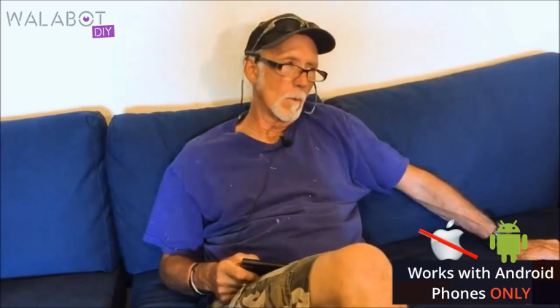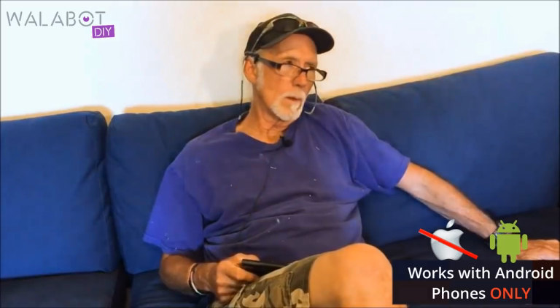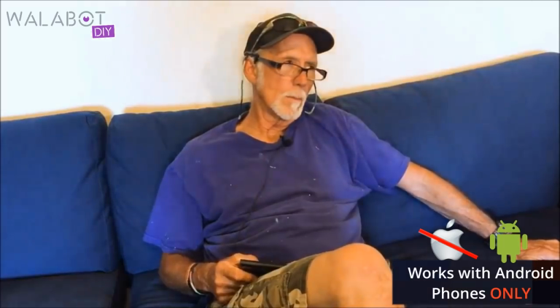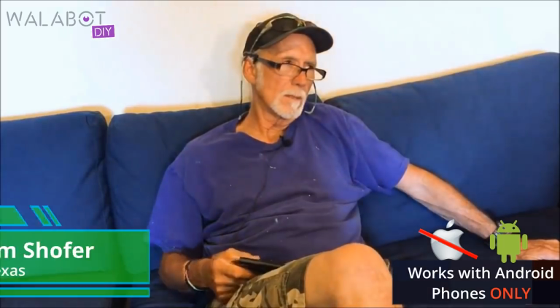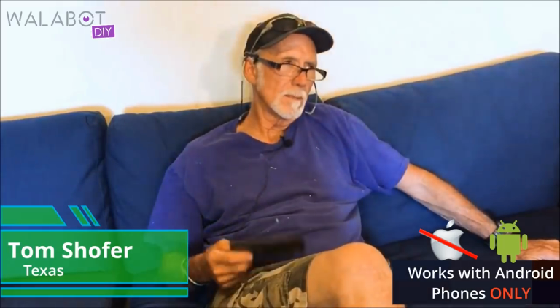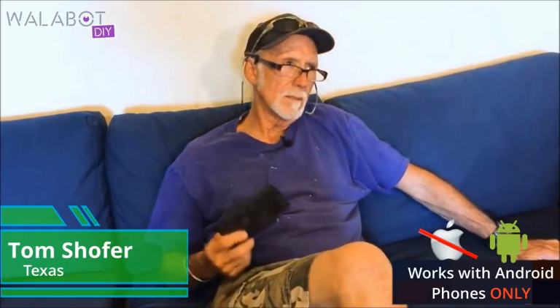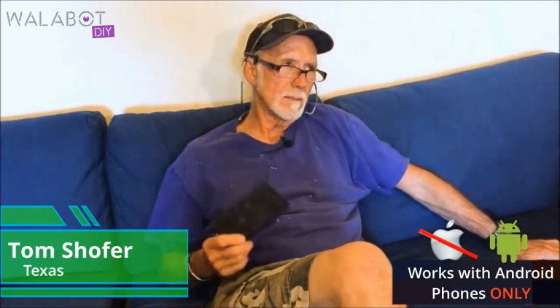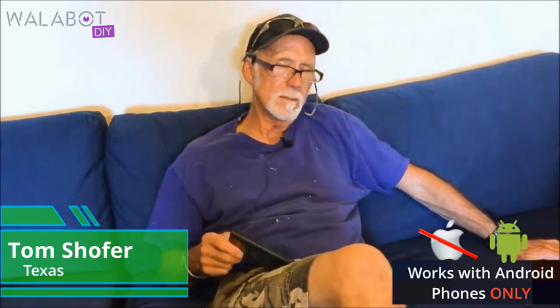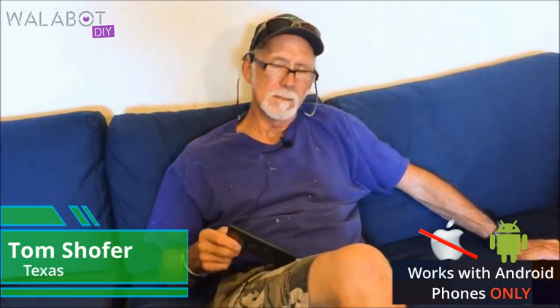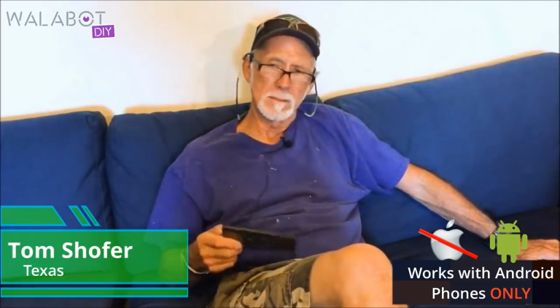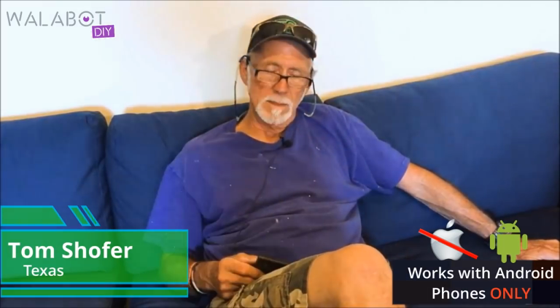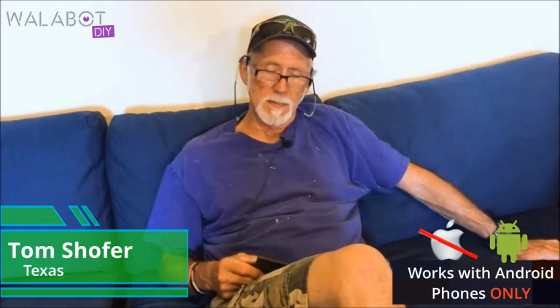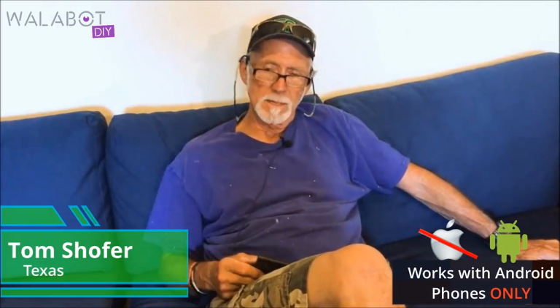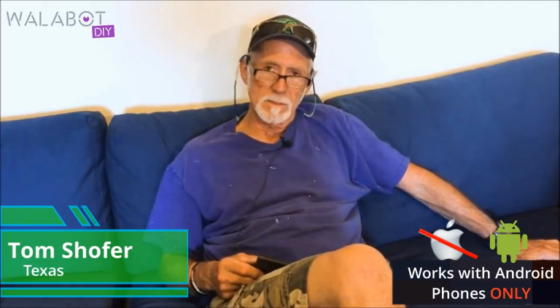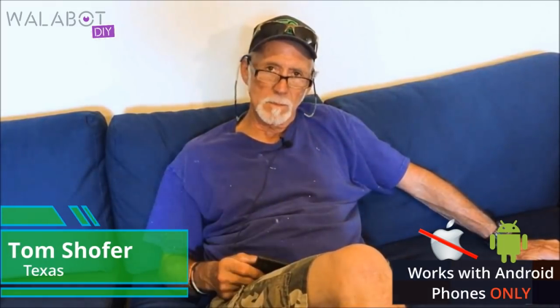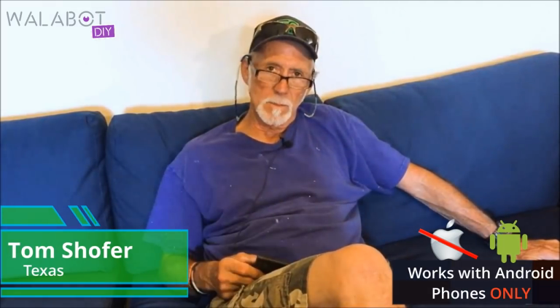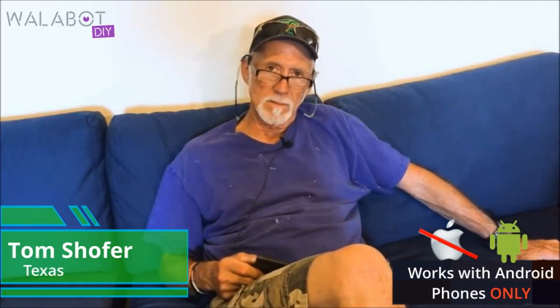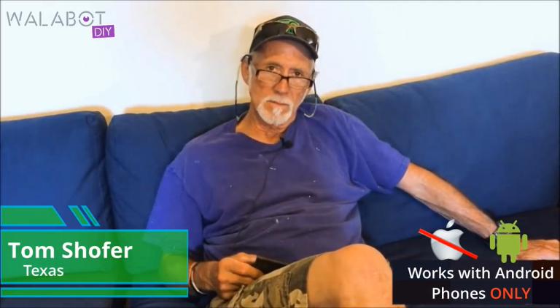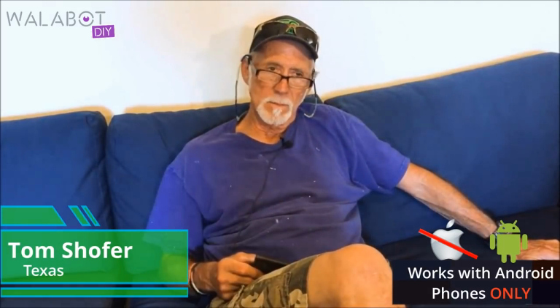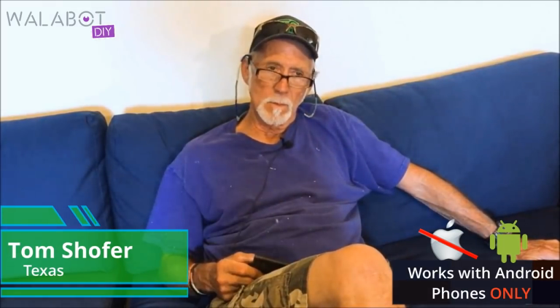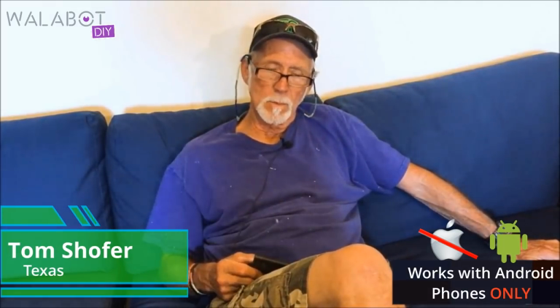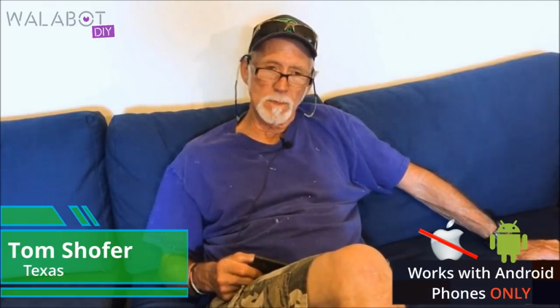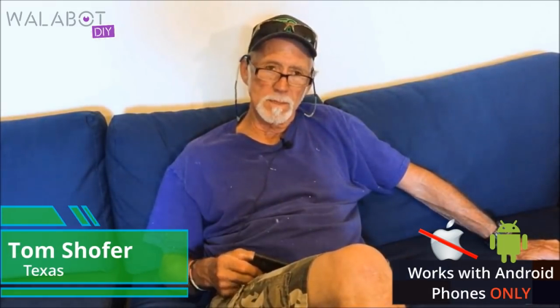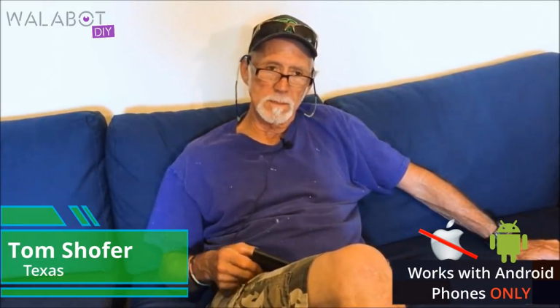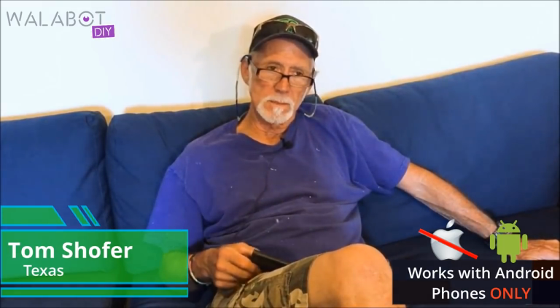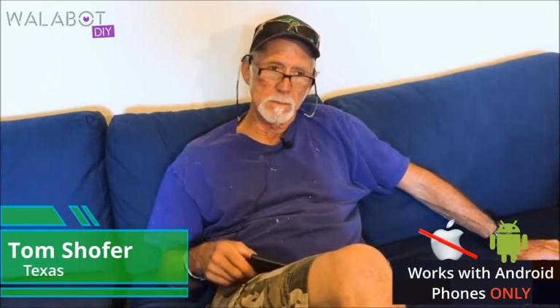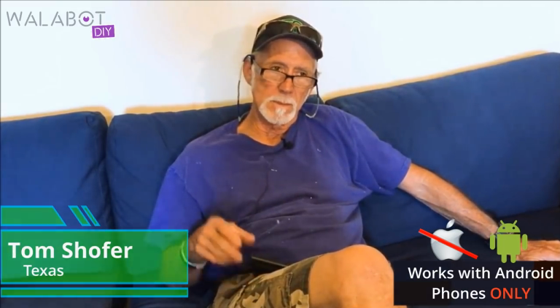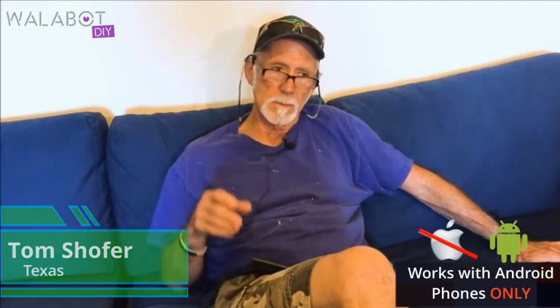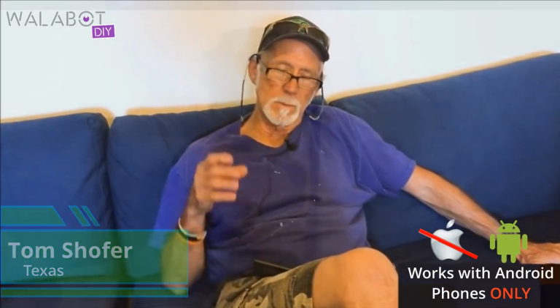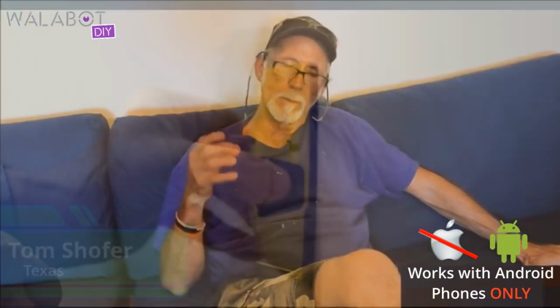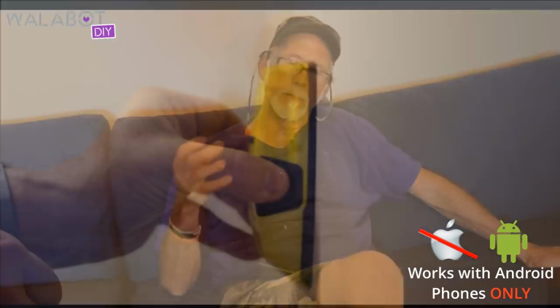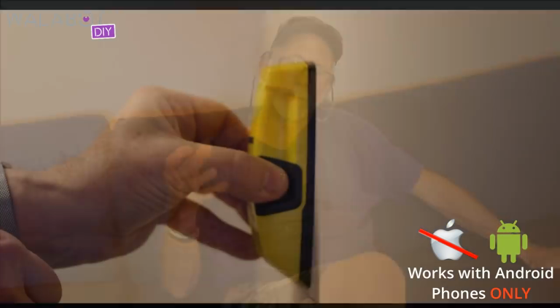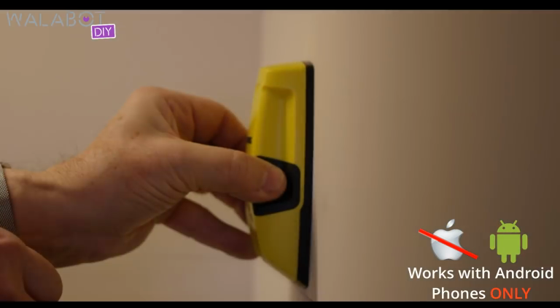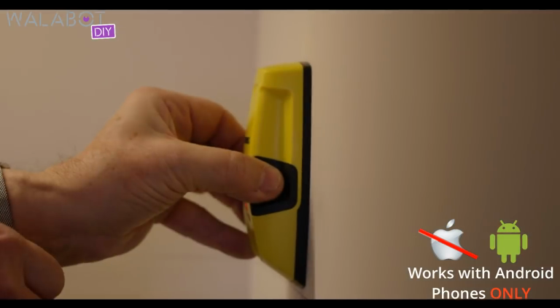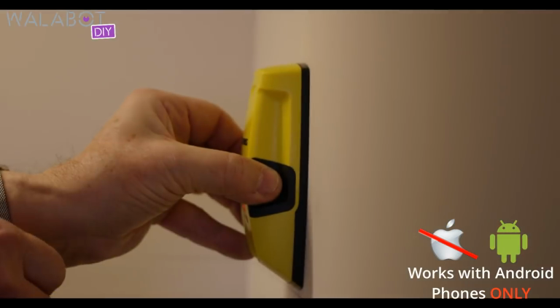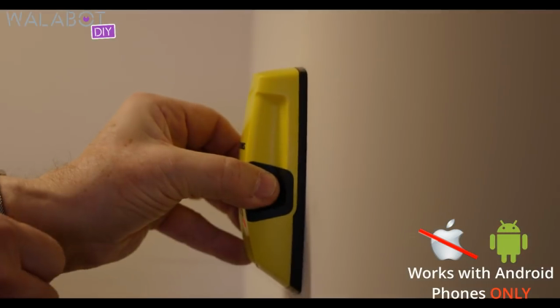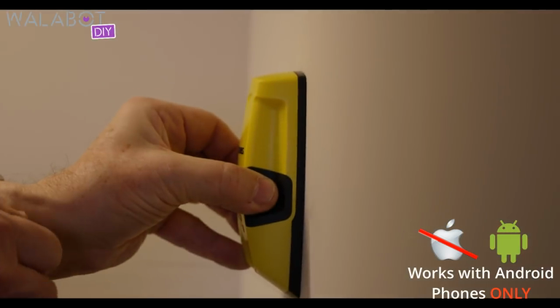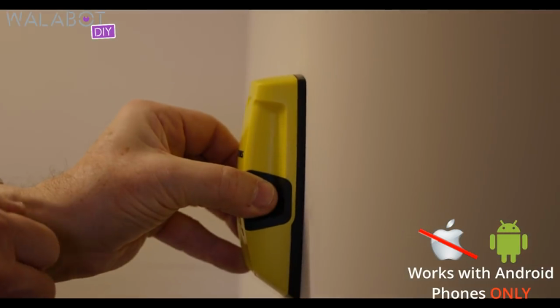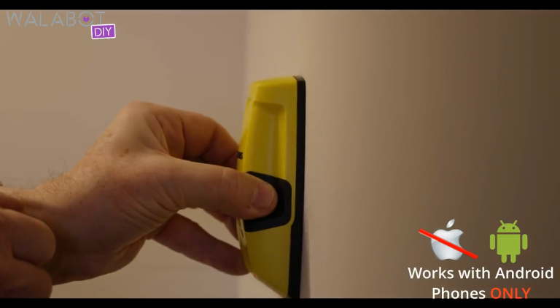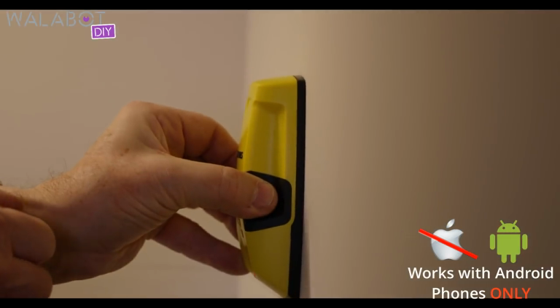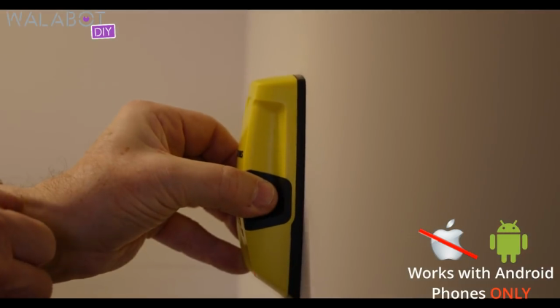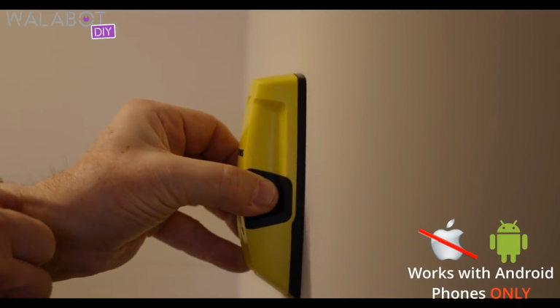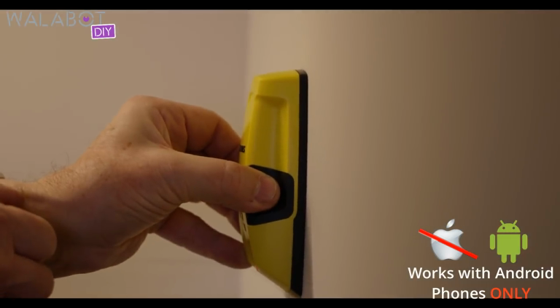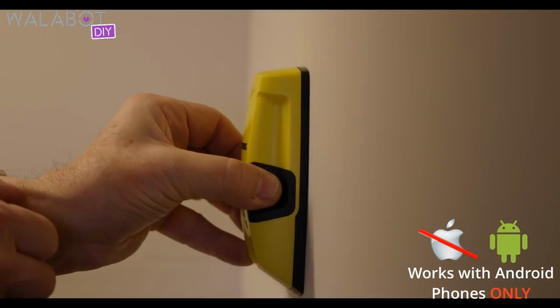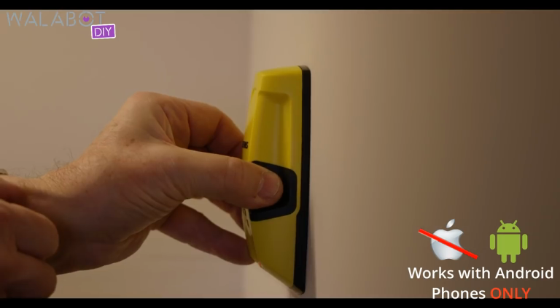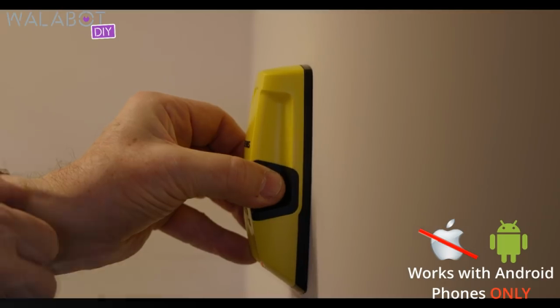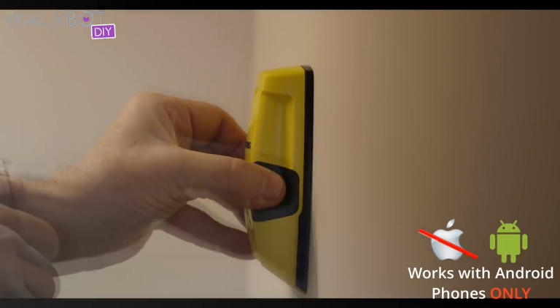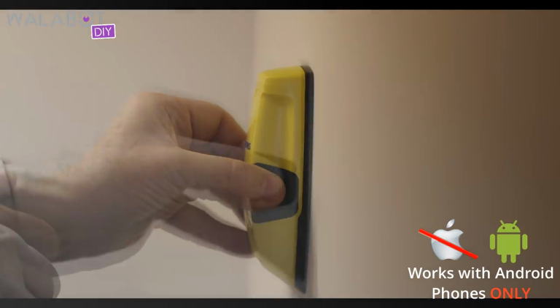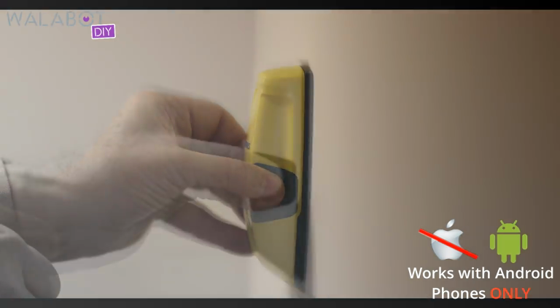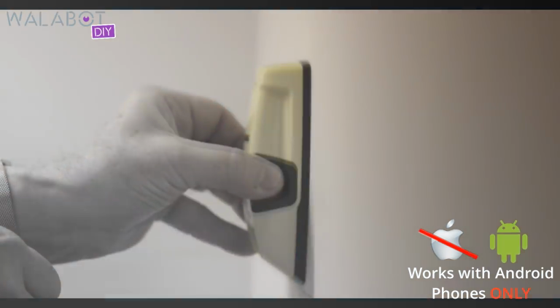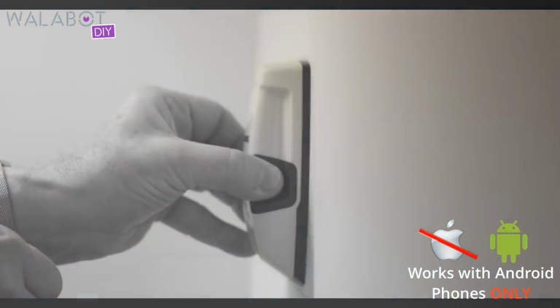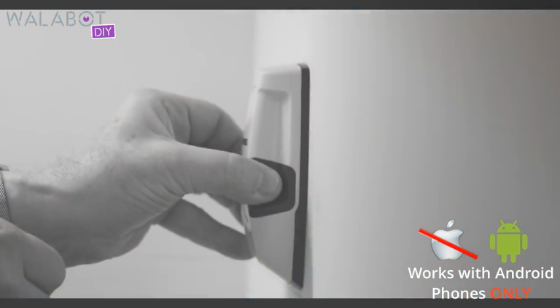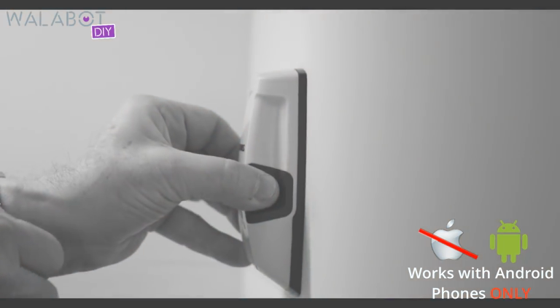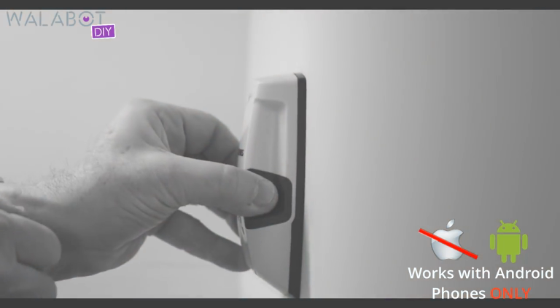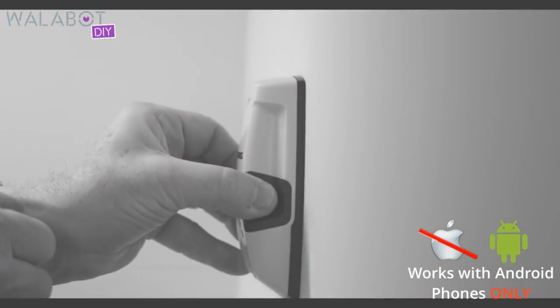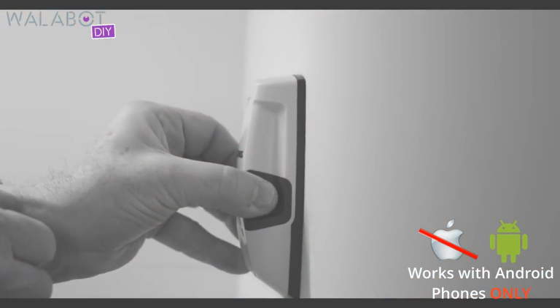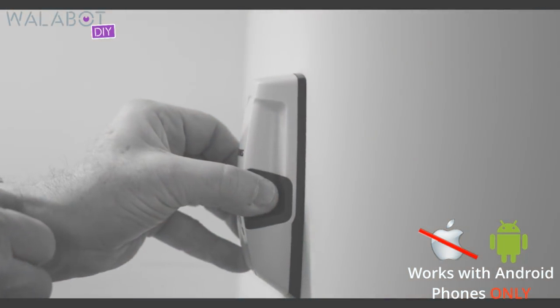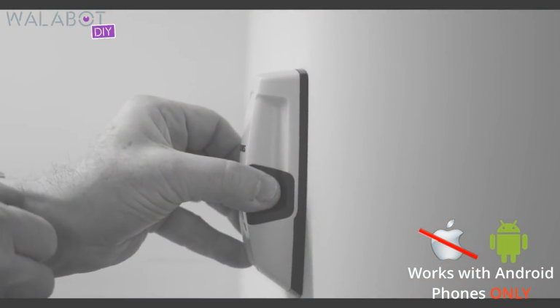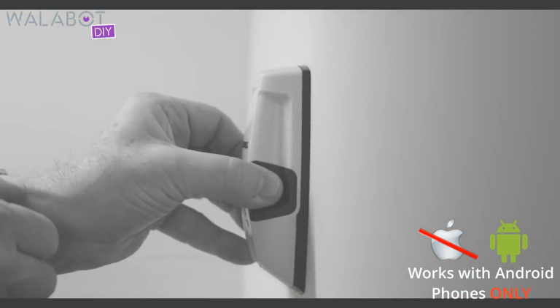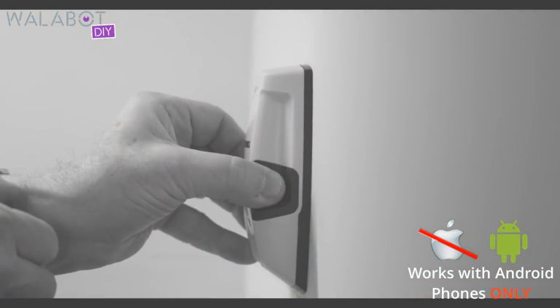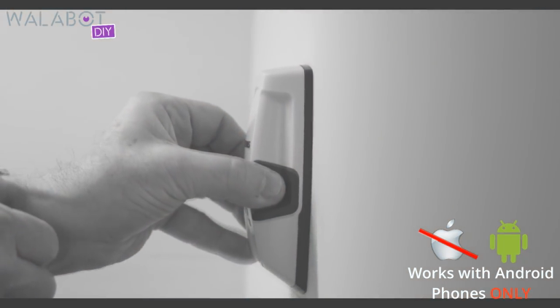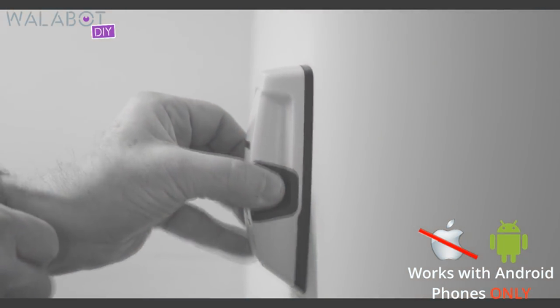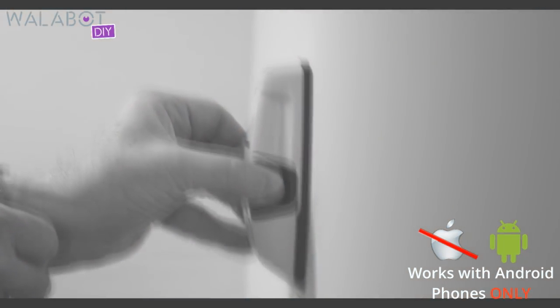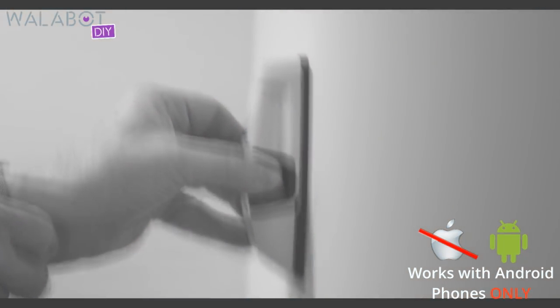Wallabot is light years away from what we used to have to rely on, which is a standard wall stud finder.